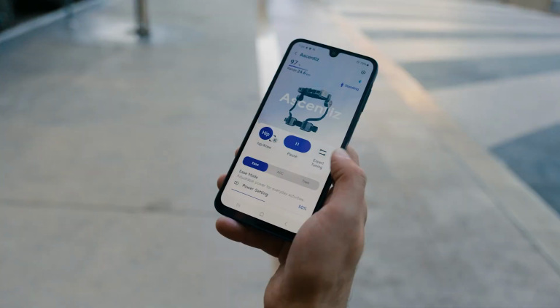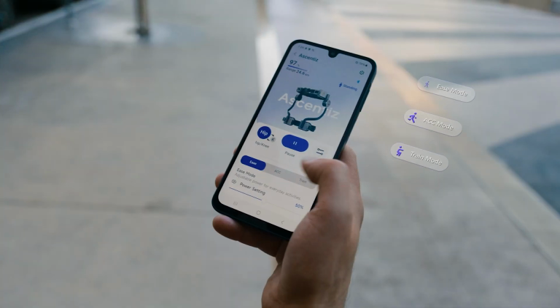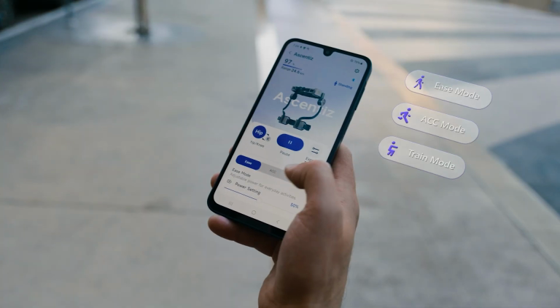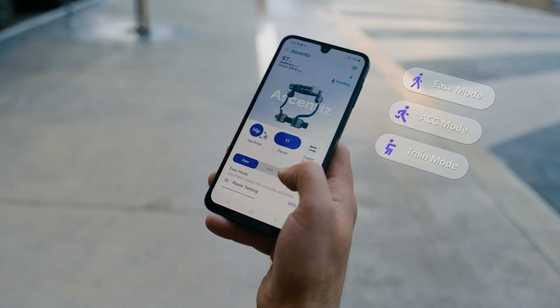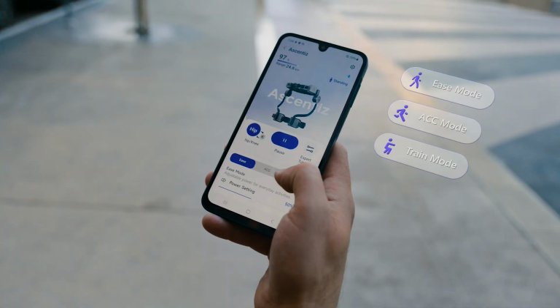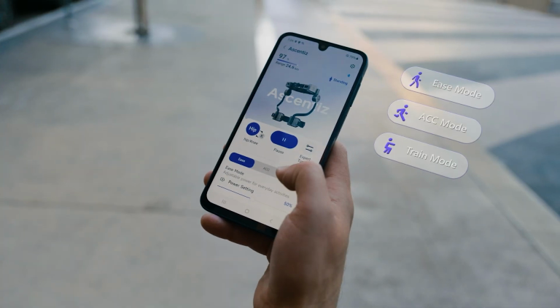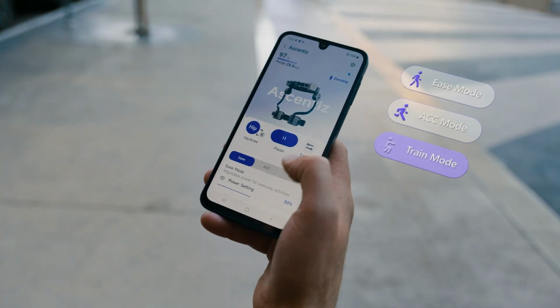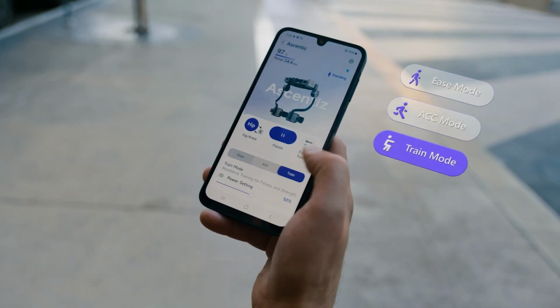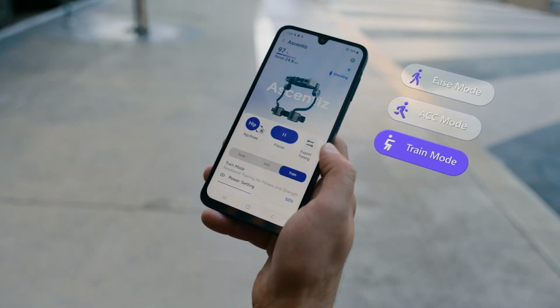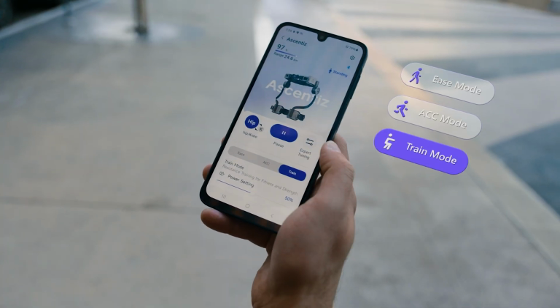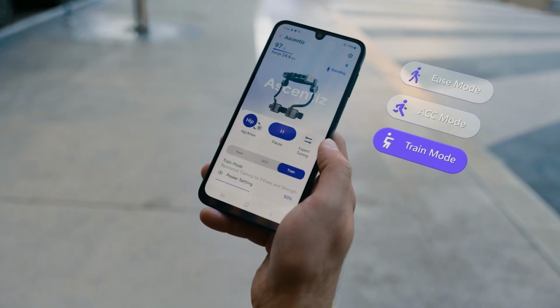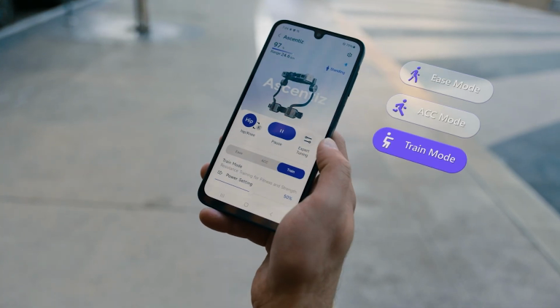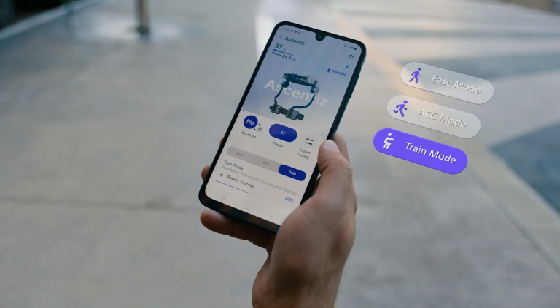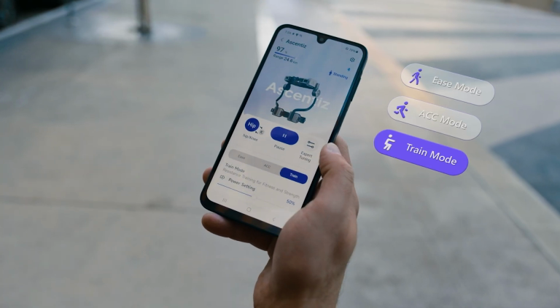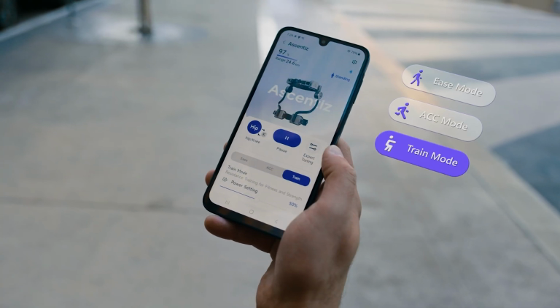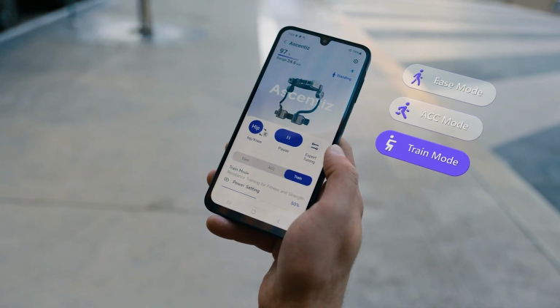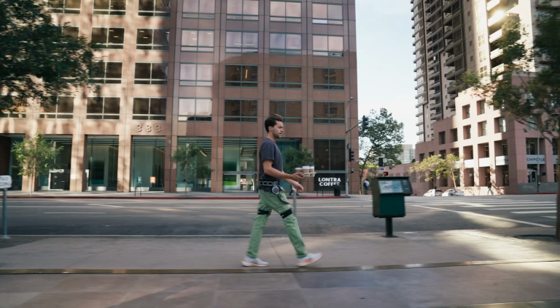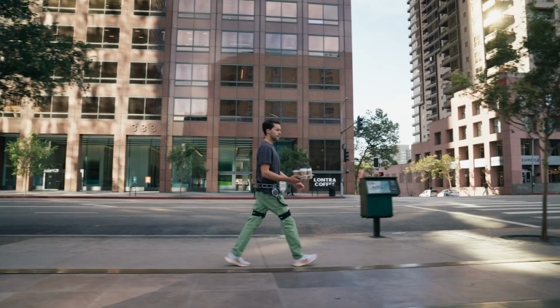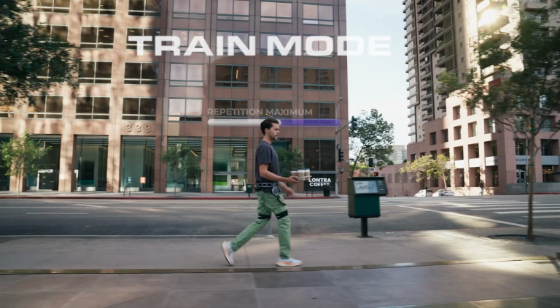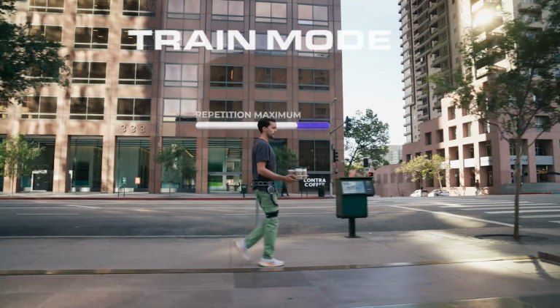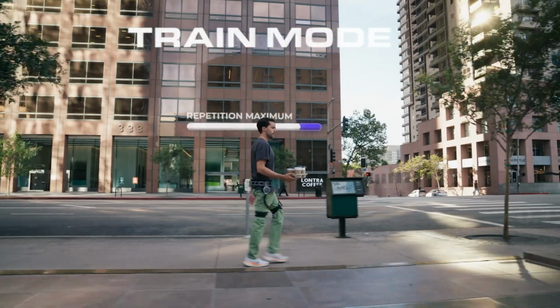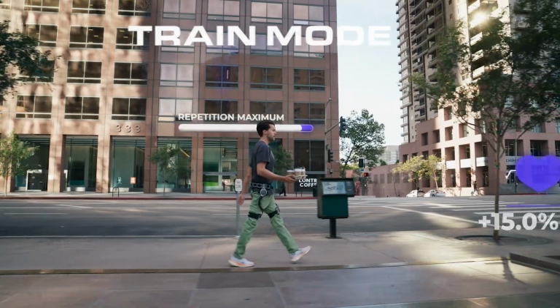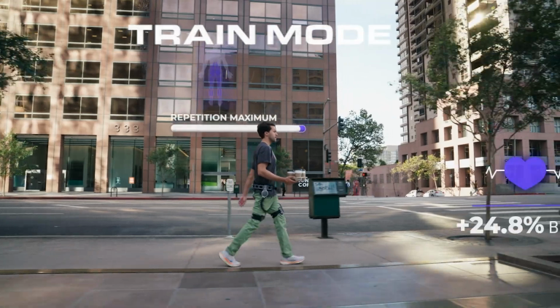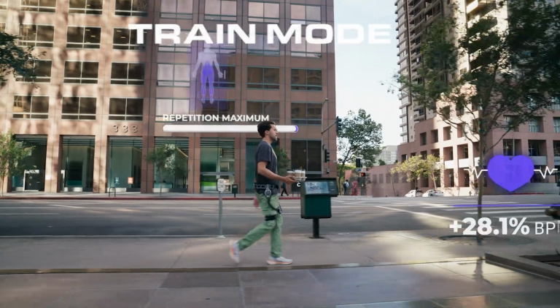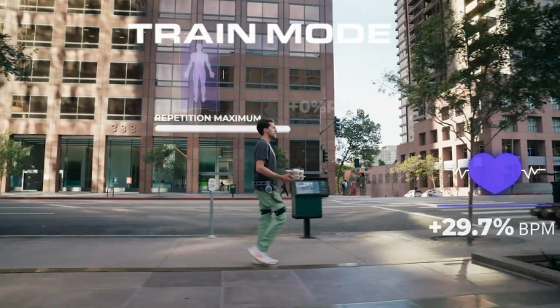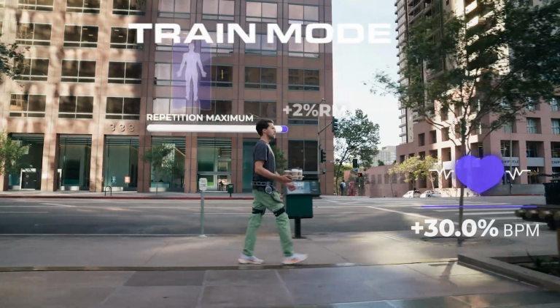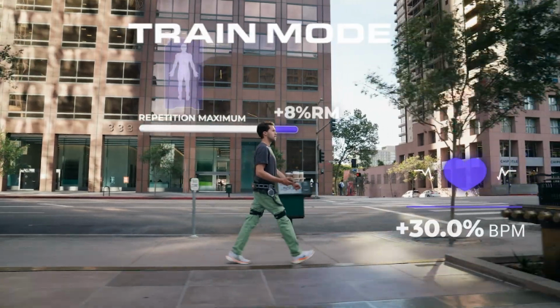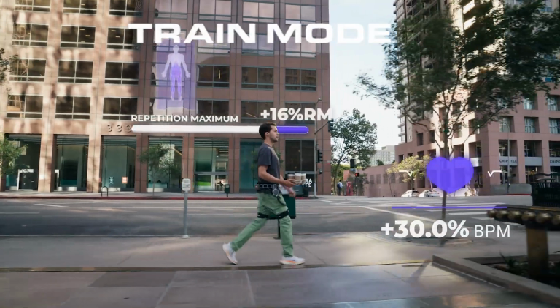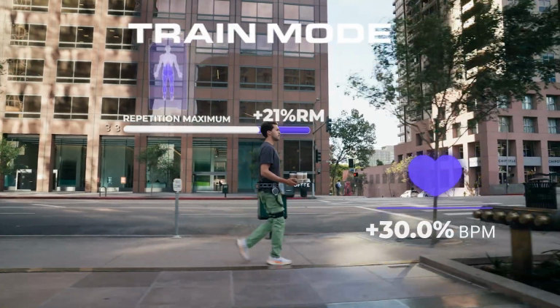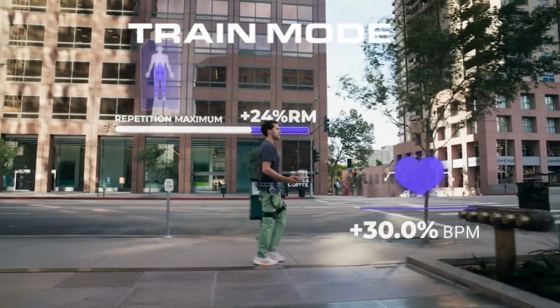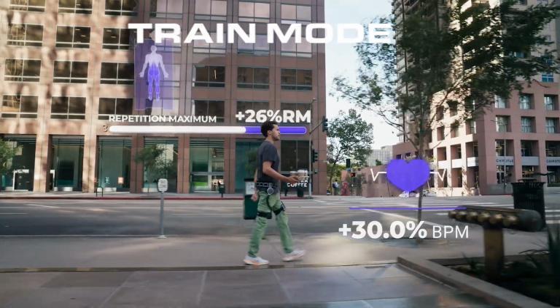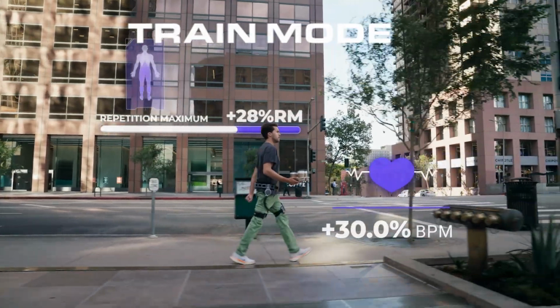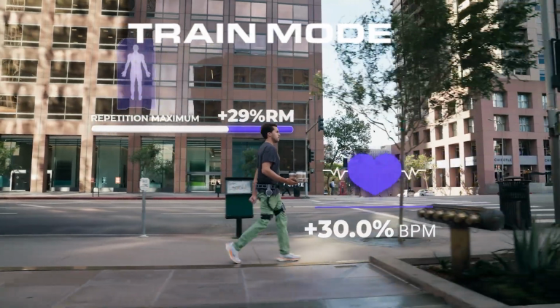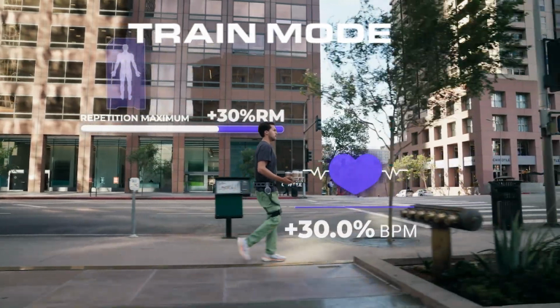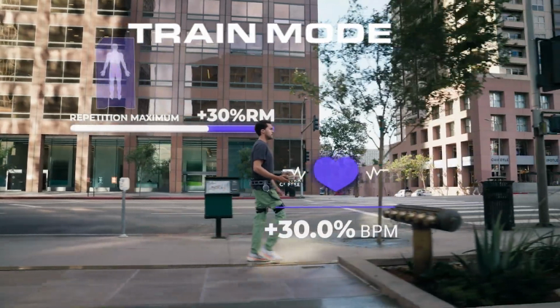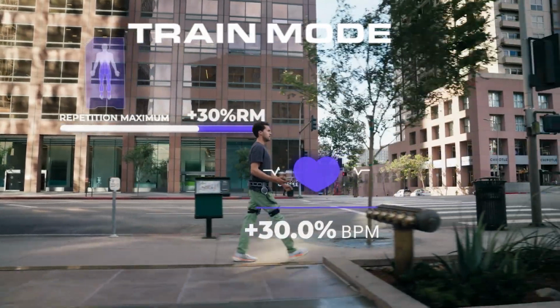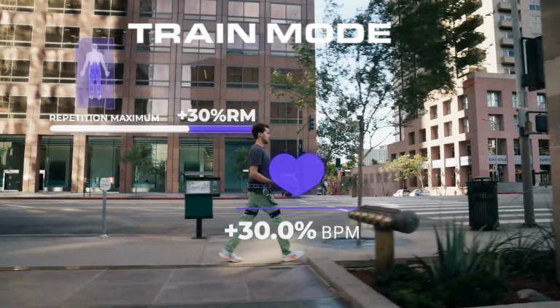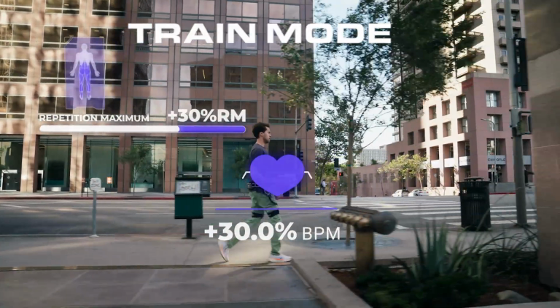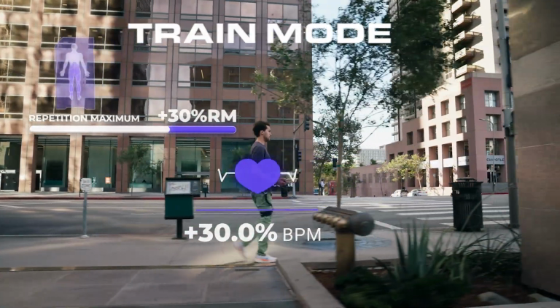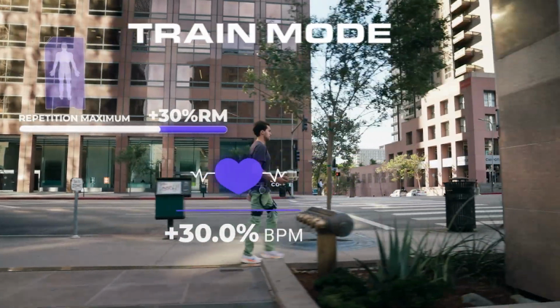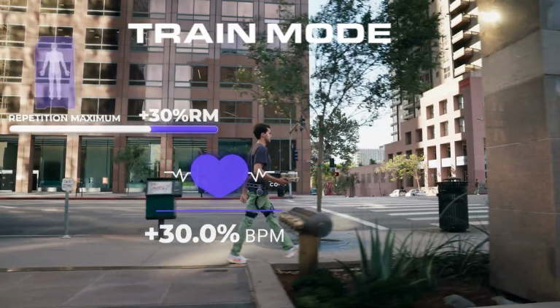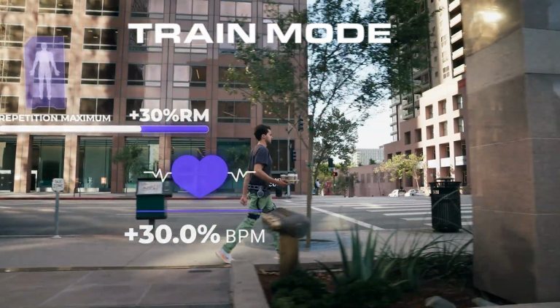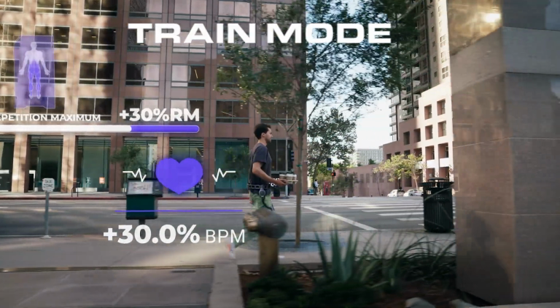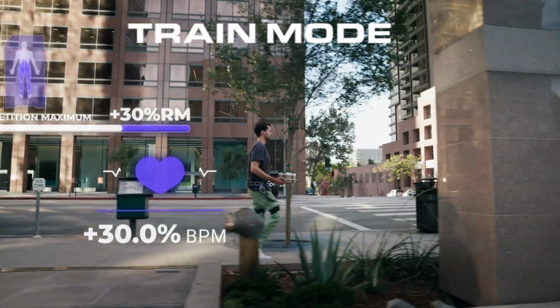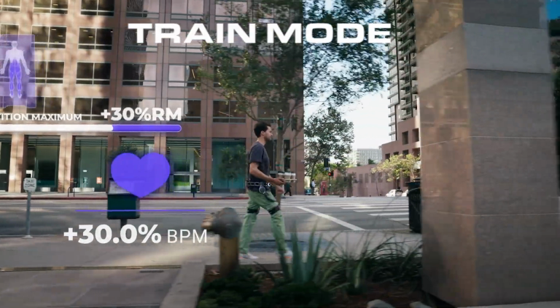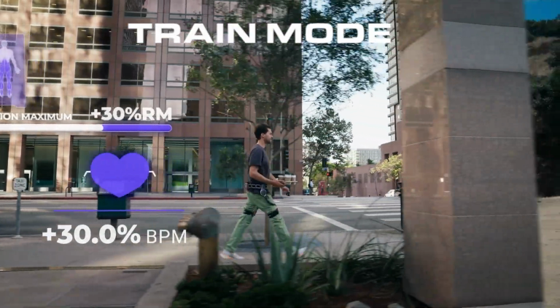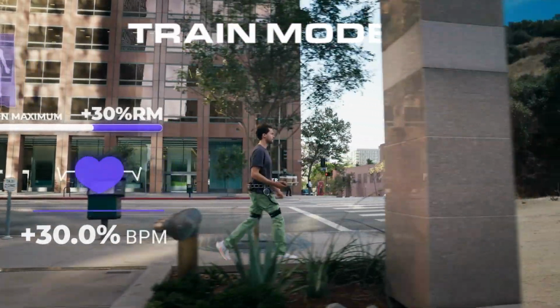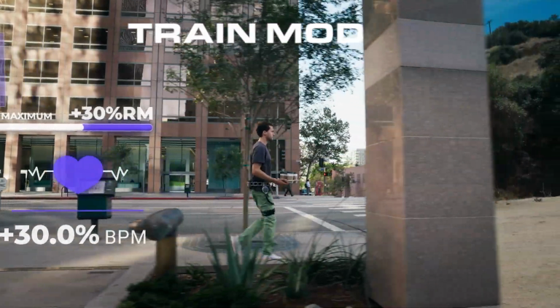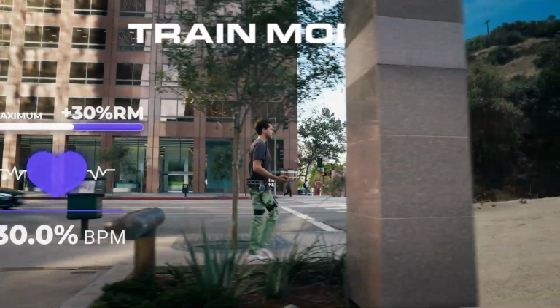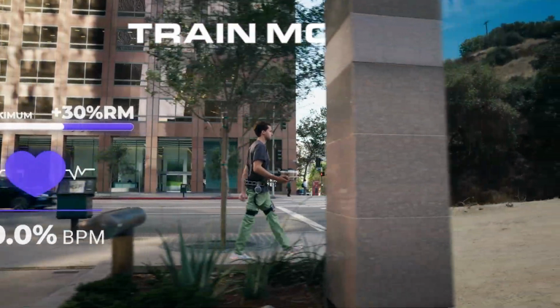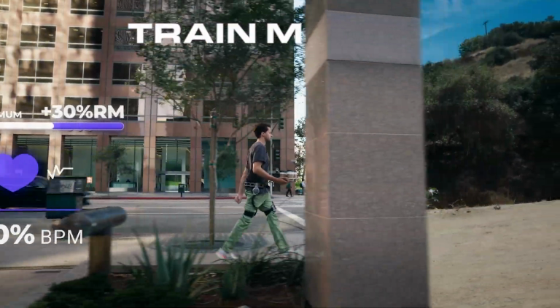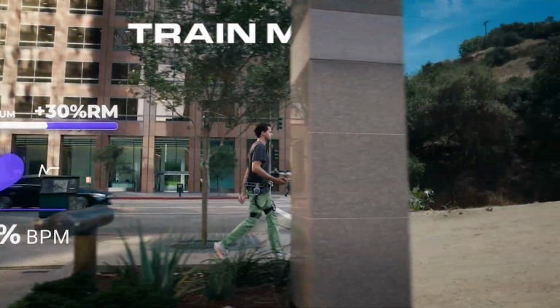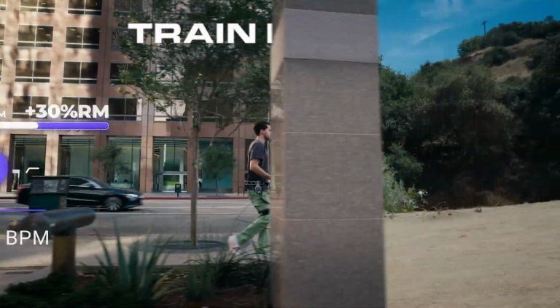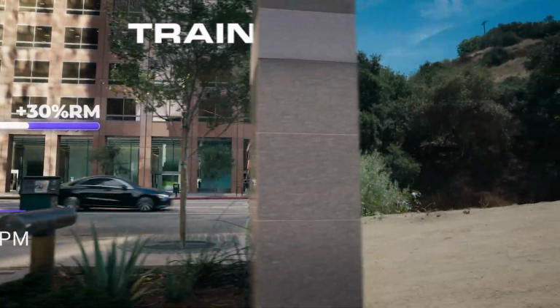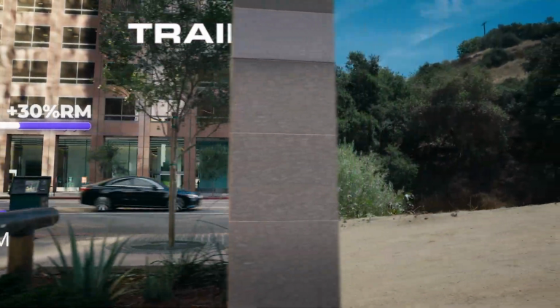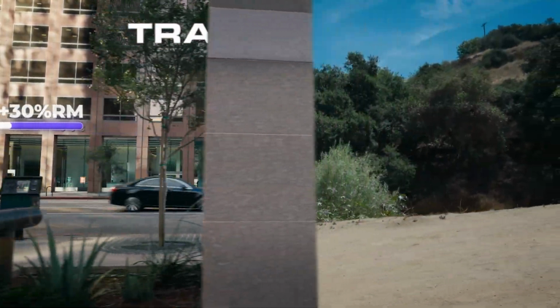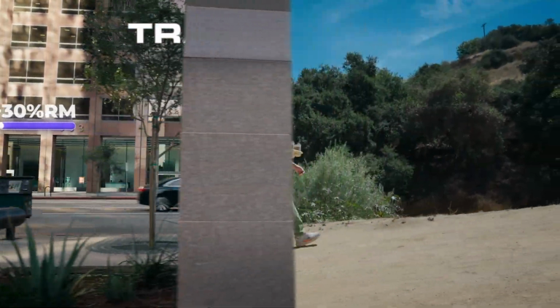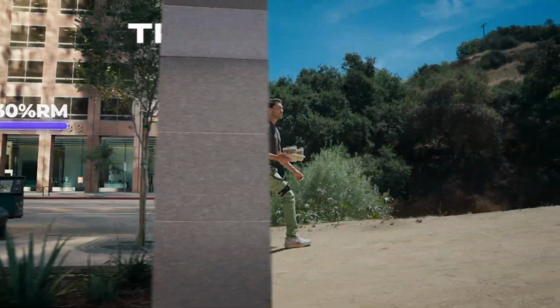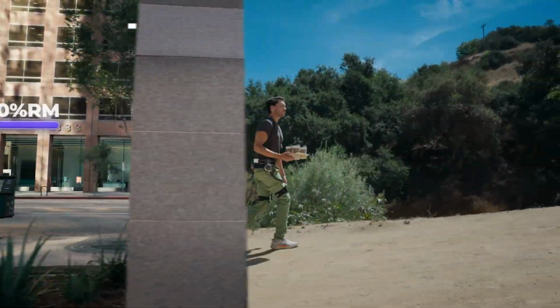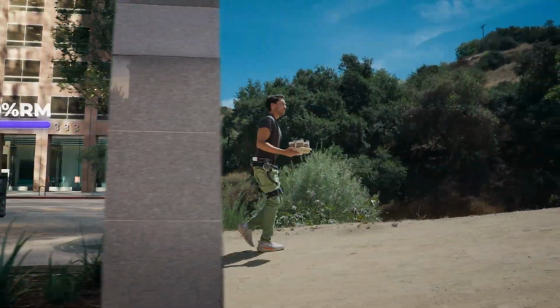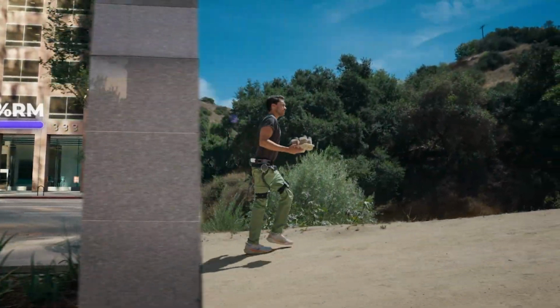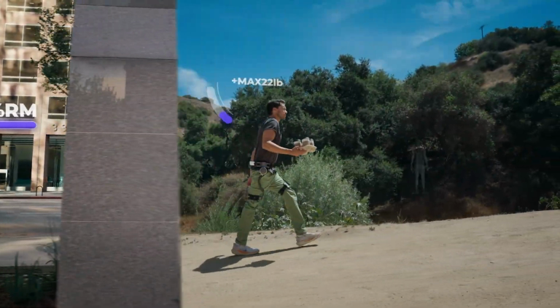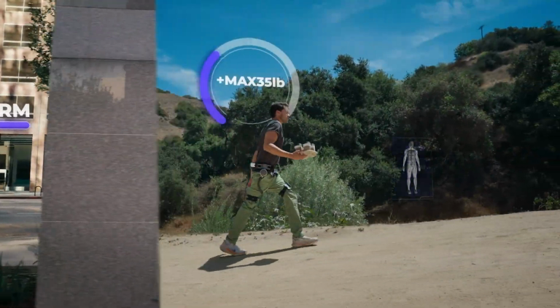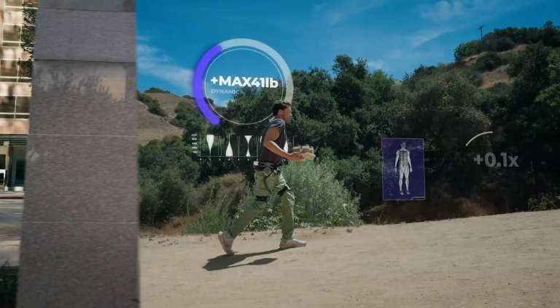Make the most of your day with training mode to transform daily activities into targeted exercise. That coffee run just turned into leg day.